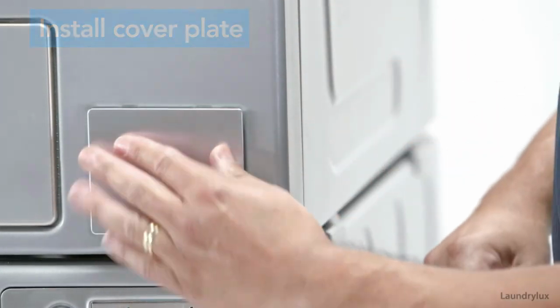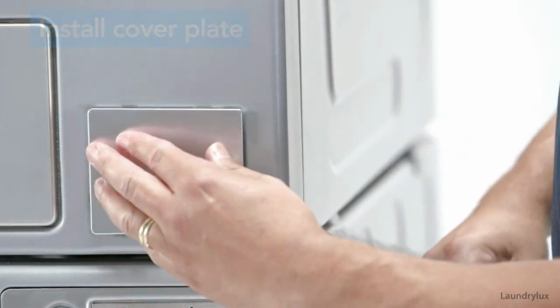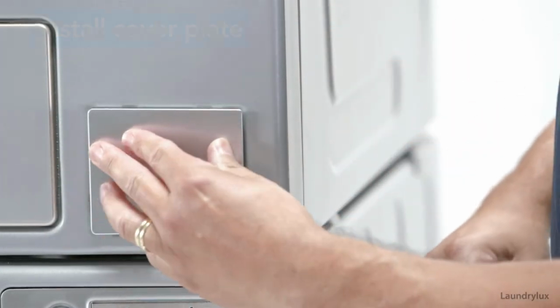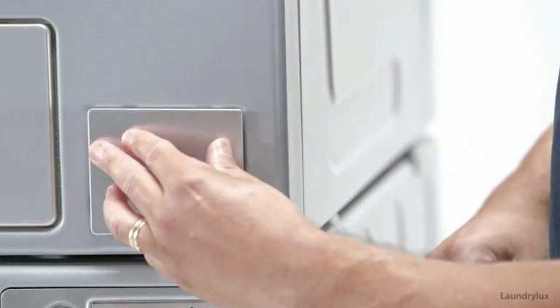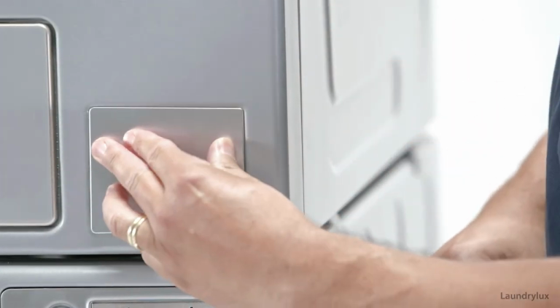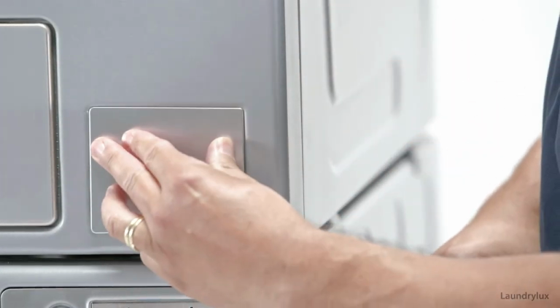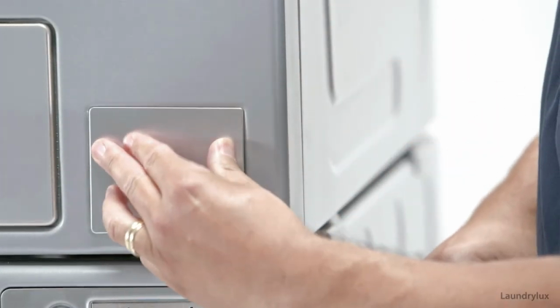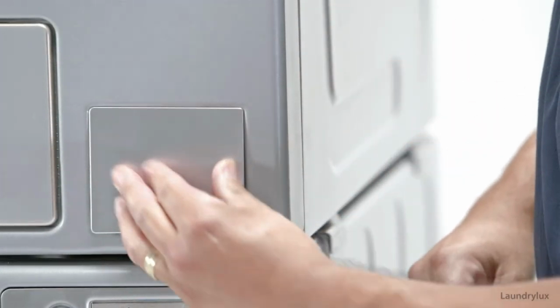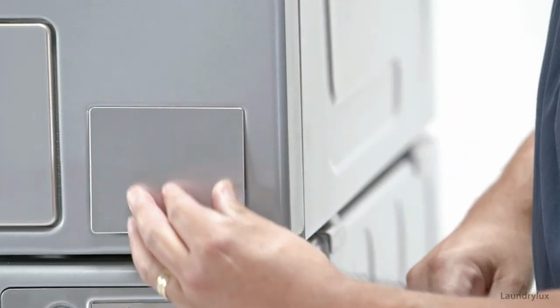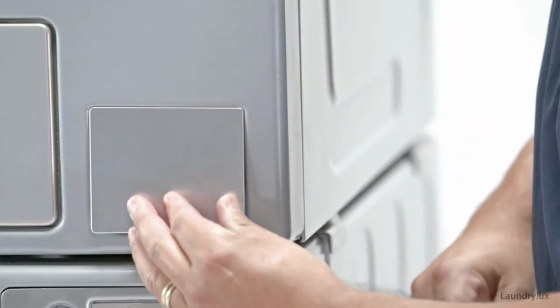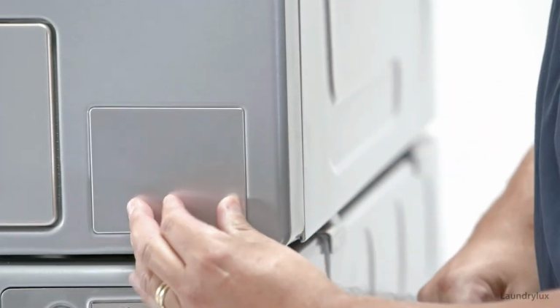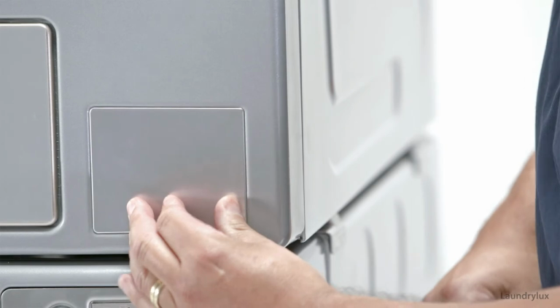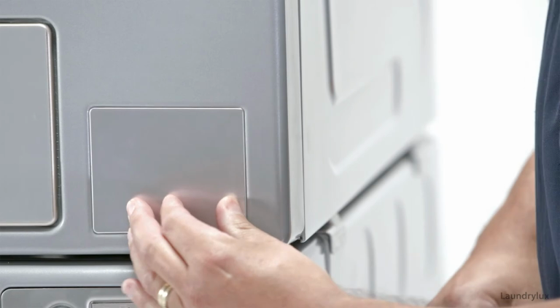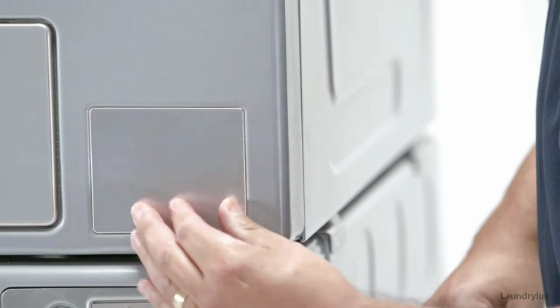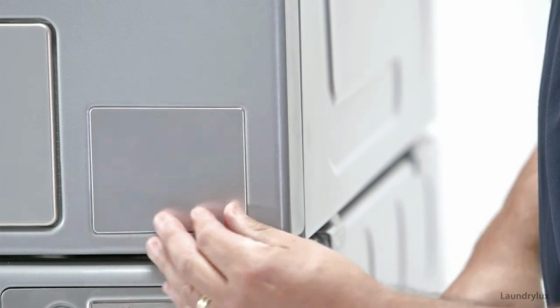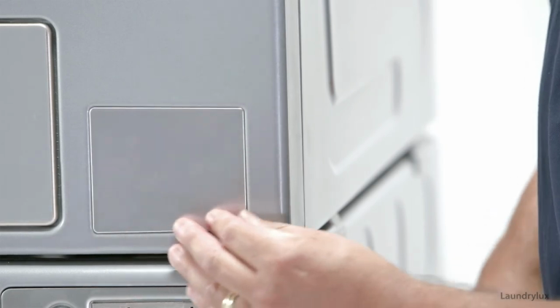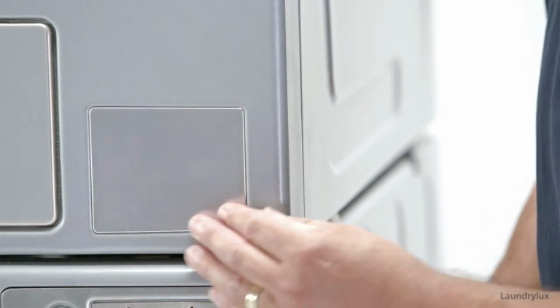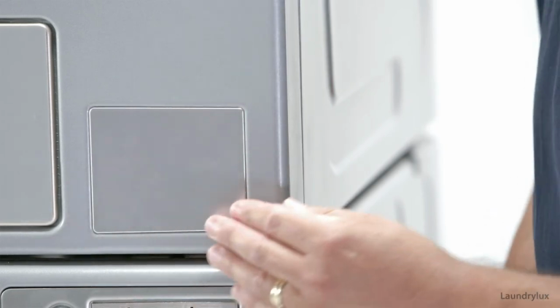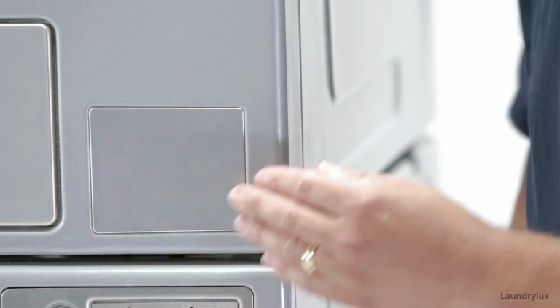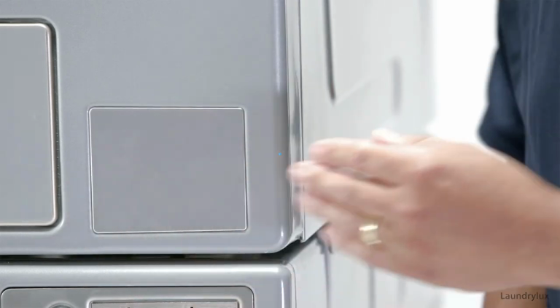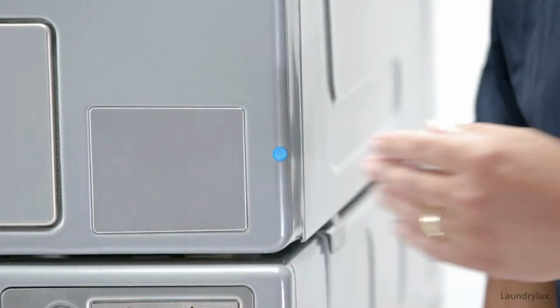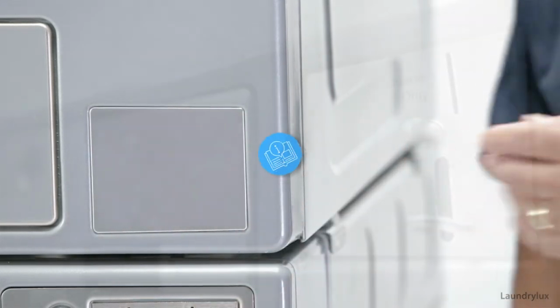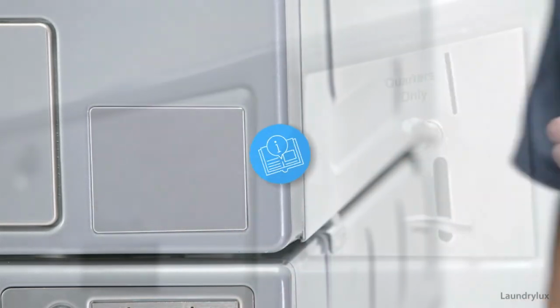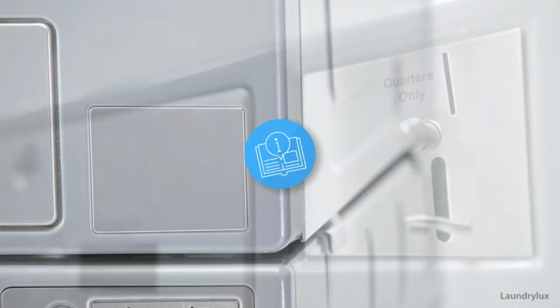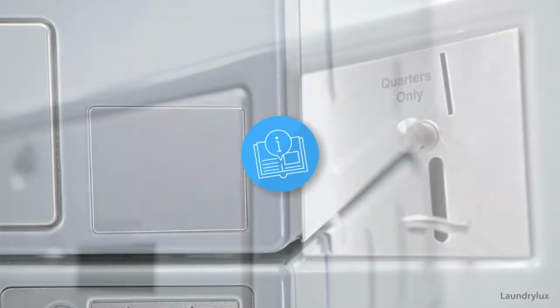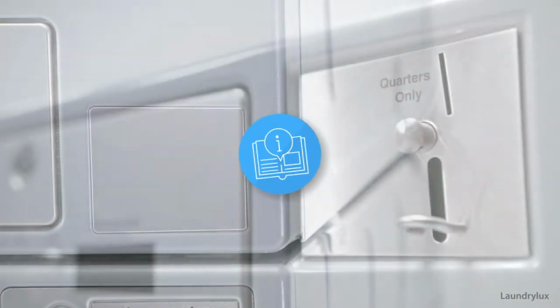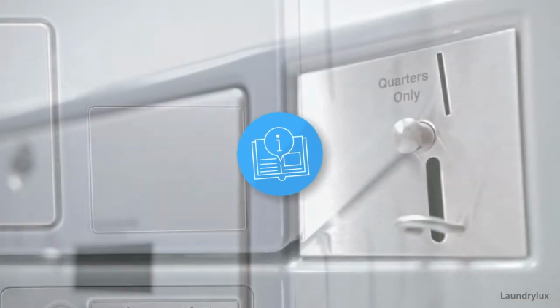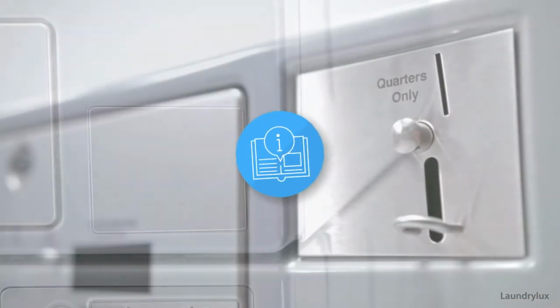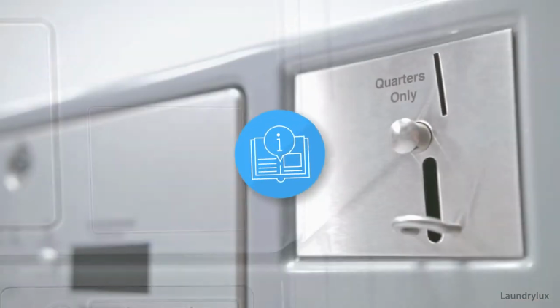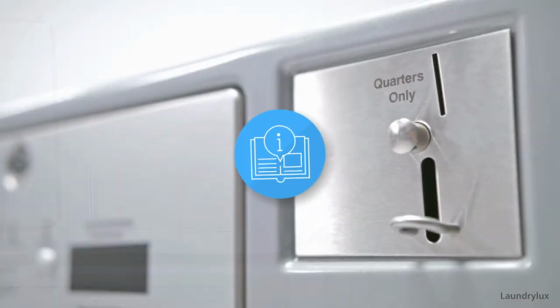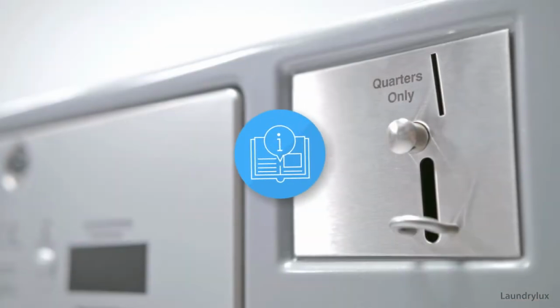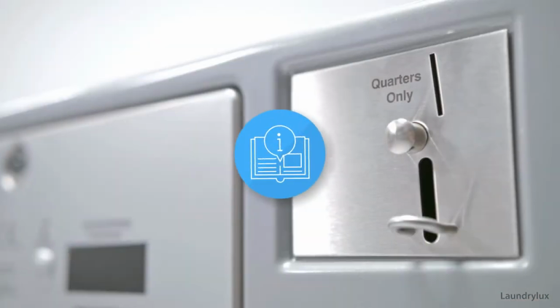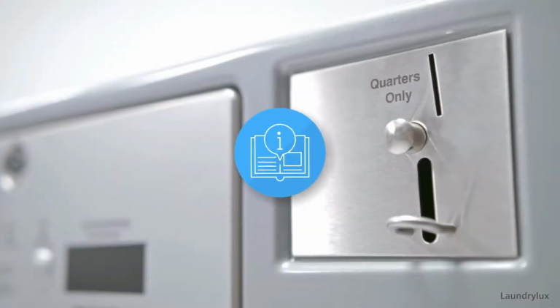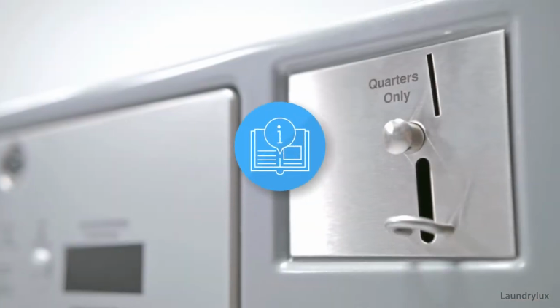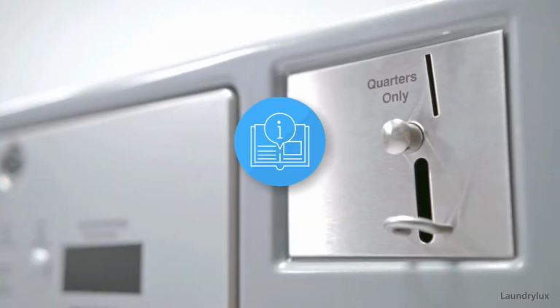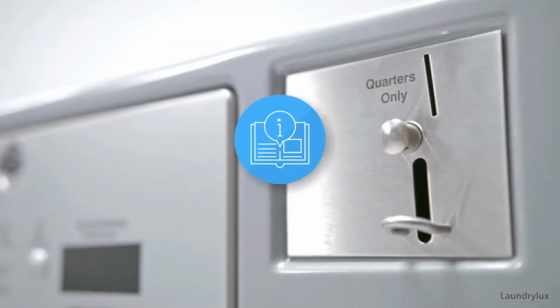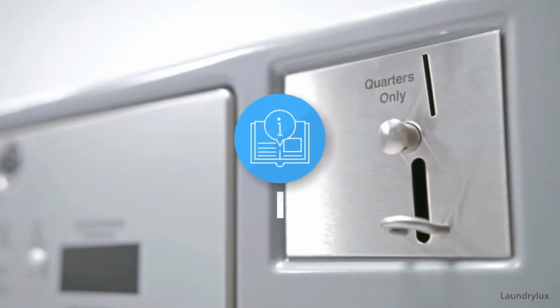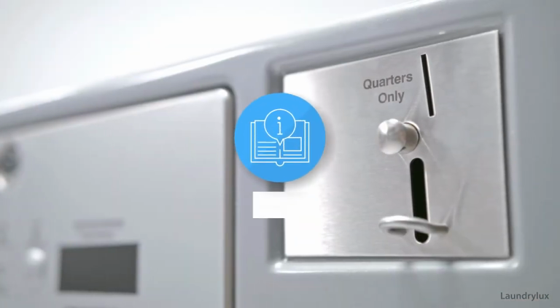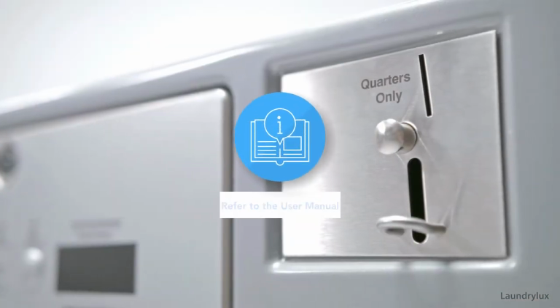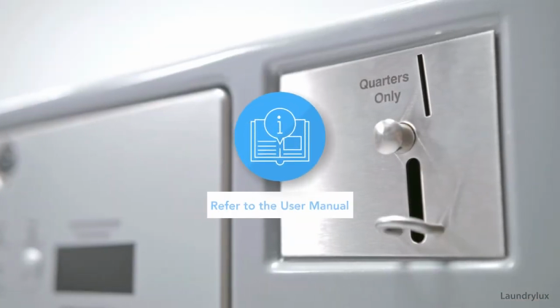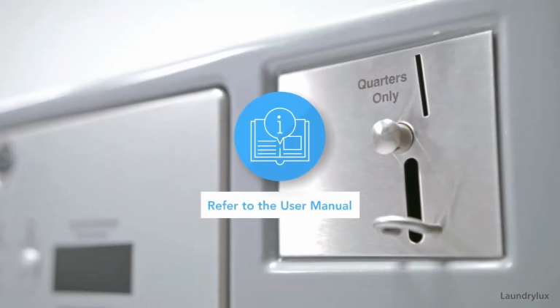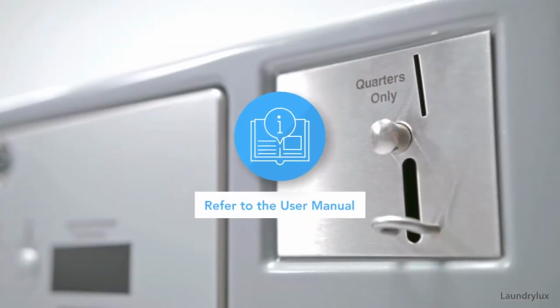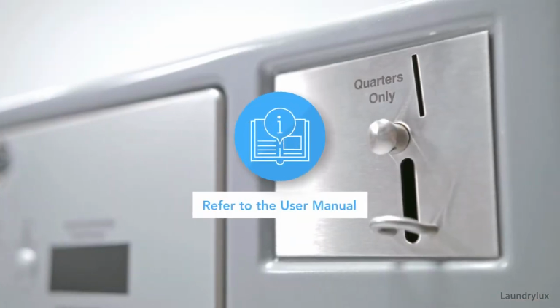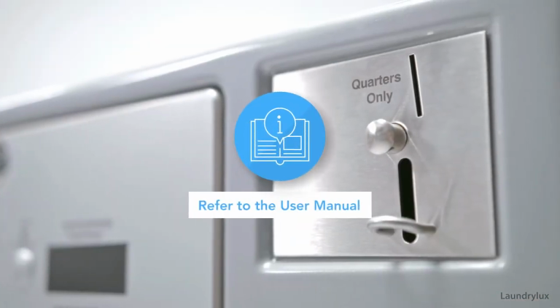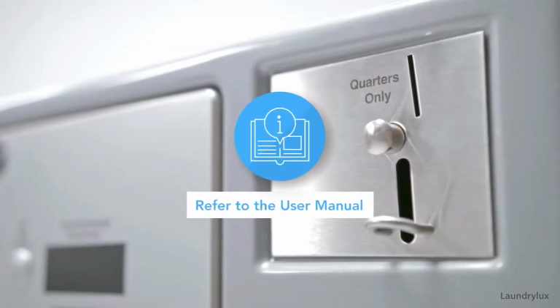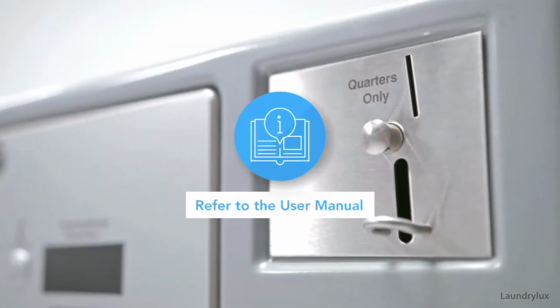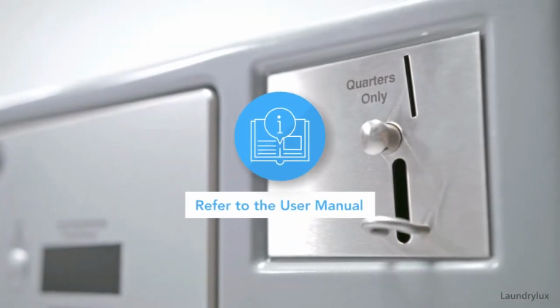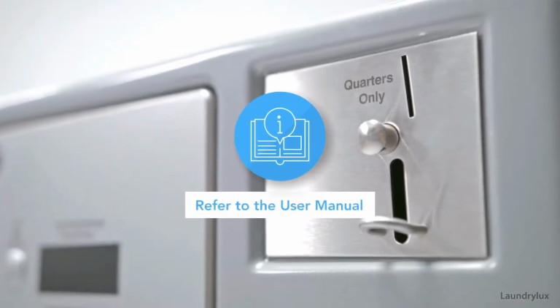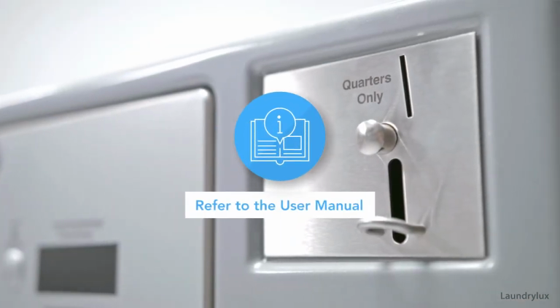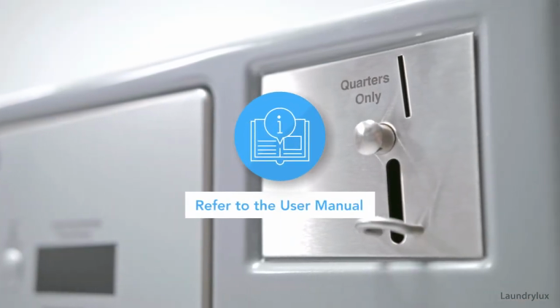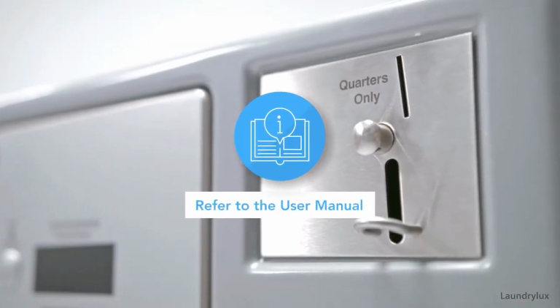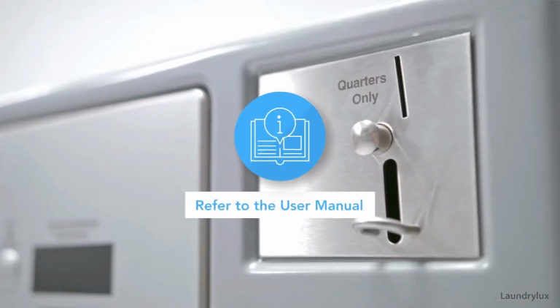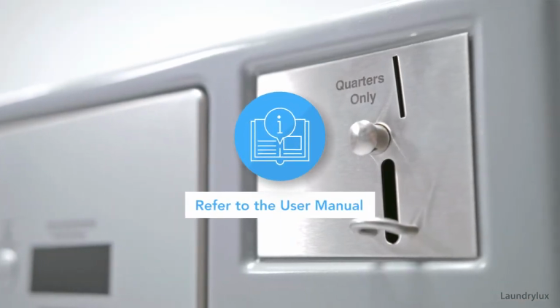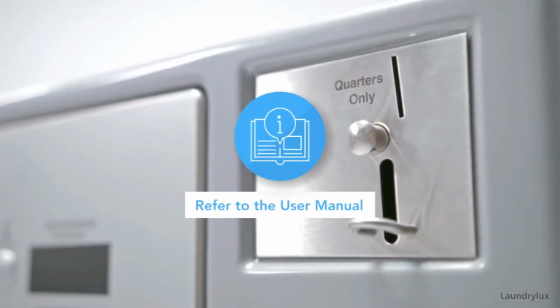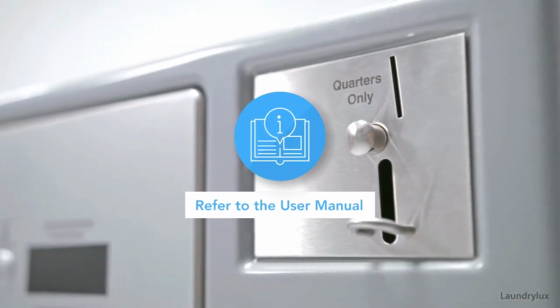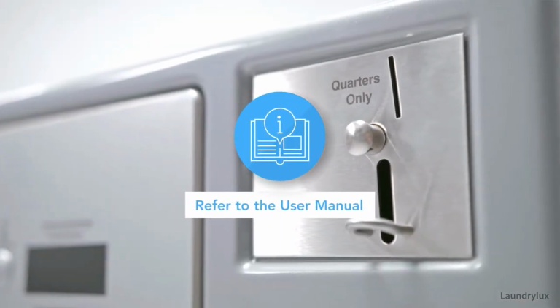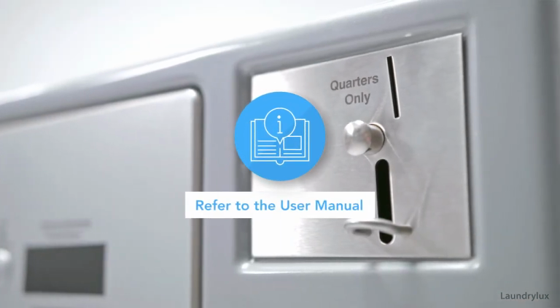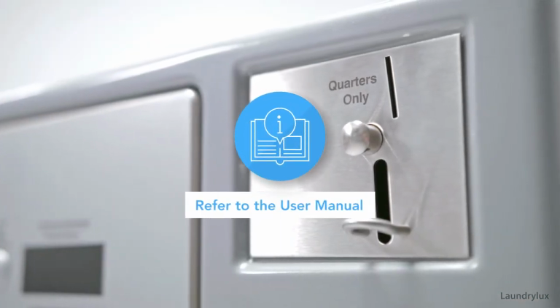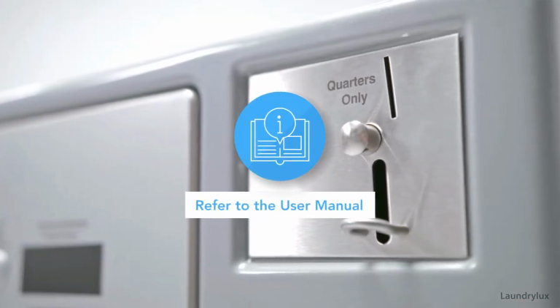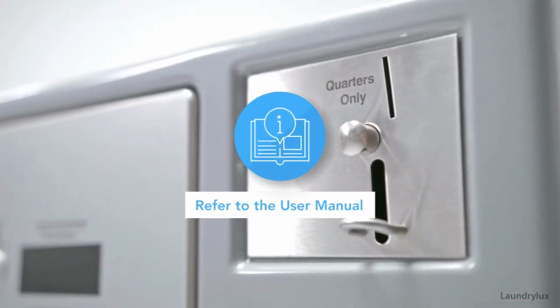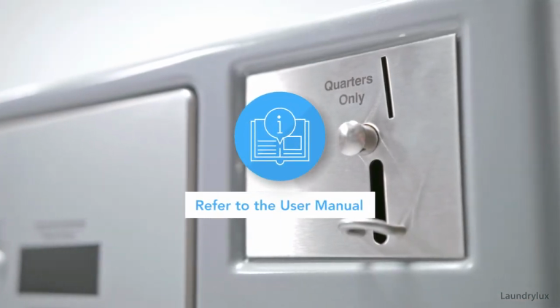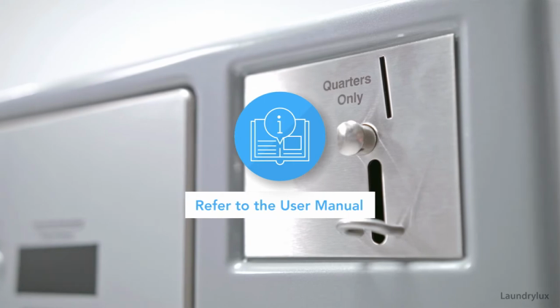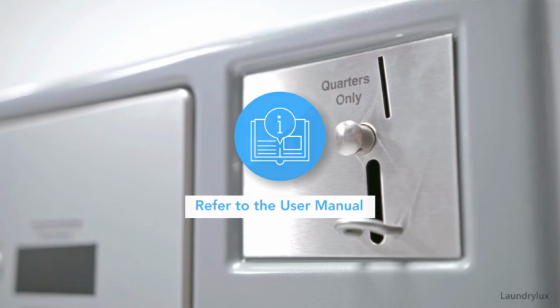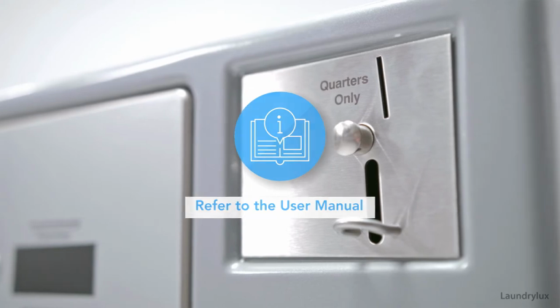You're good to go! For more information on how to install your coin box, please refer to the user manual.